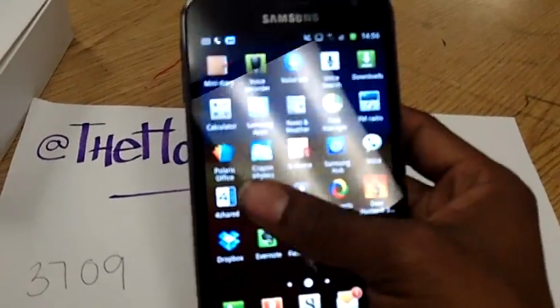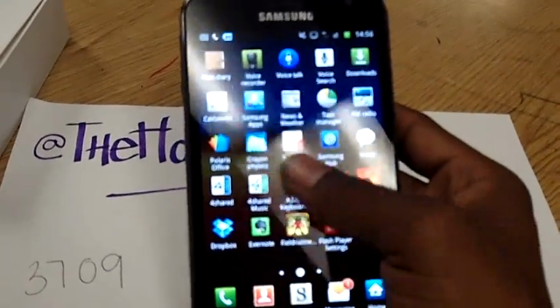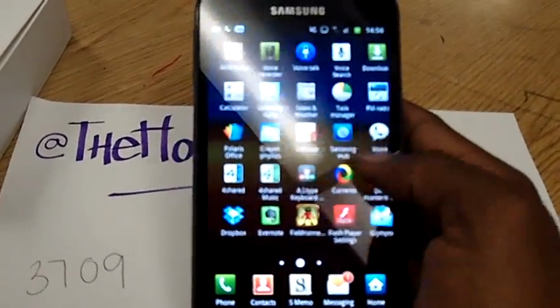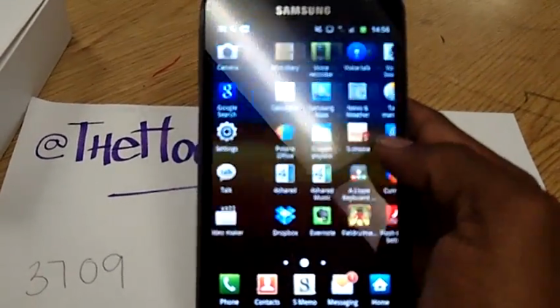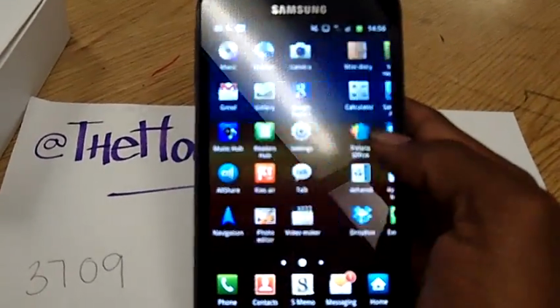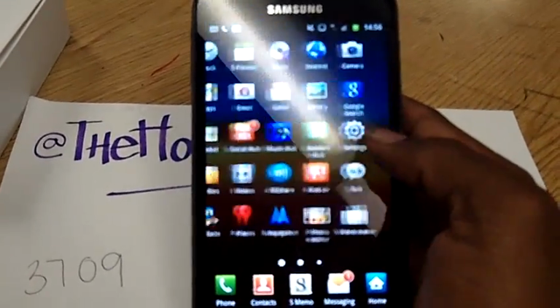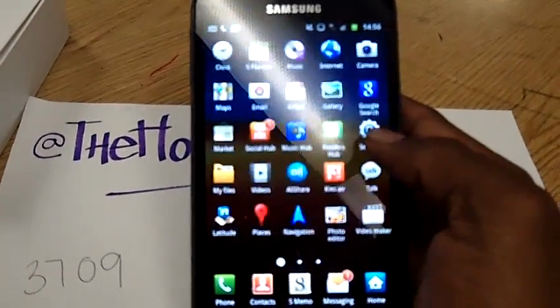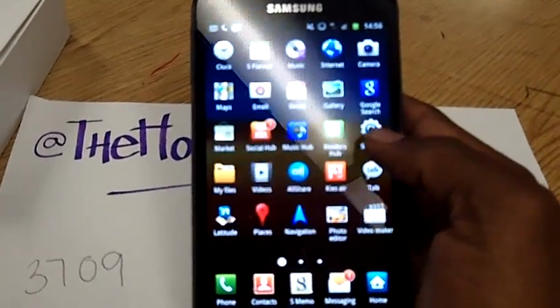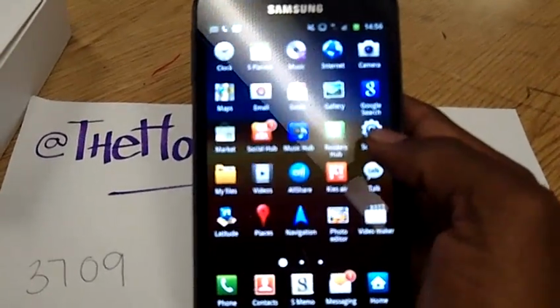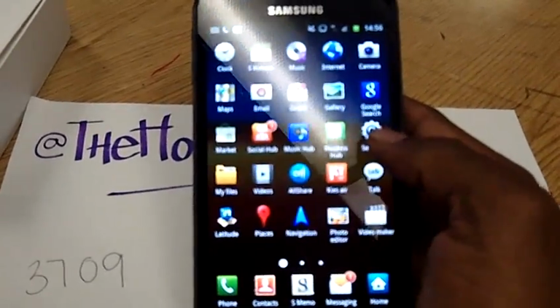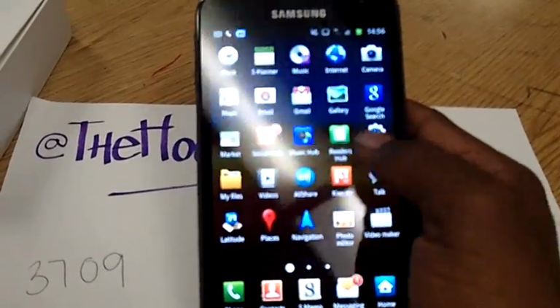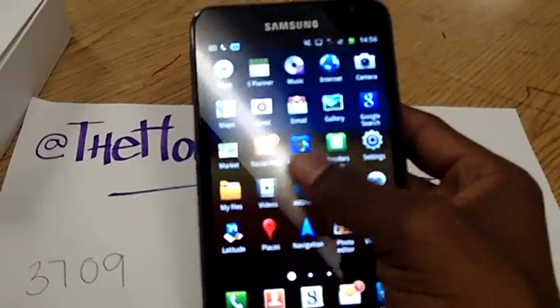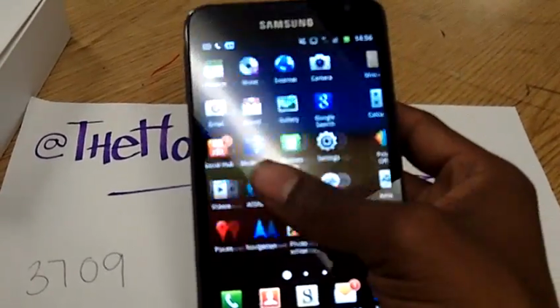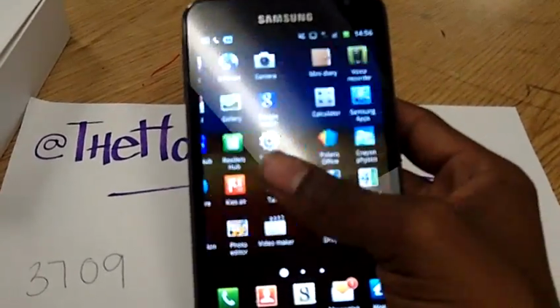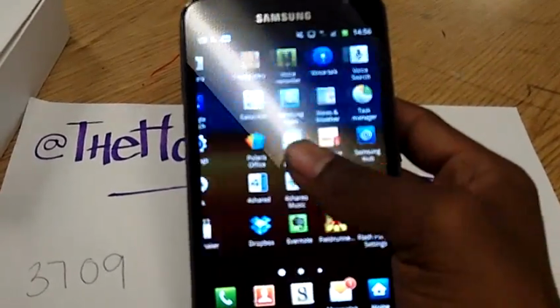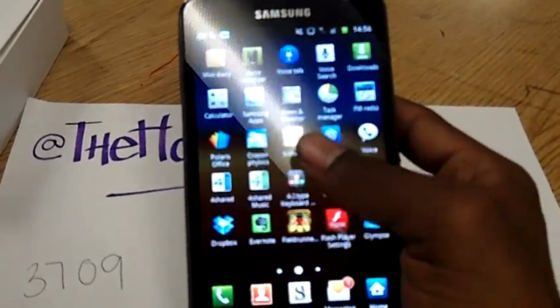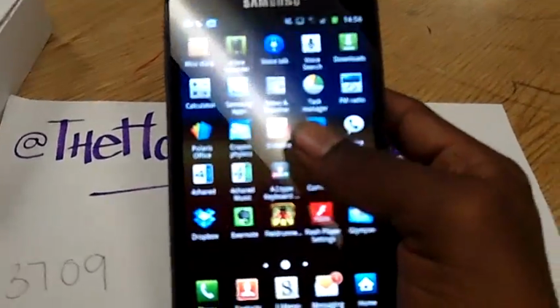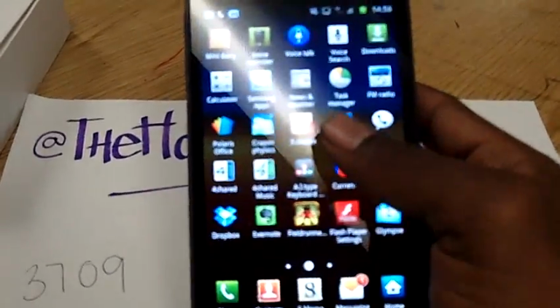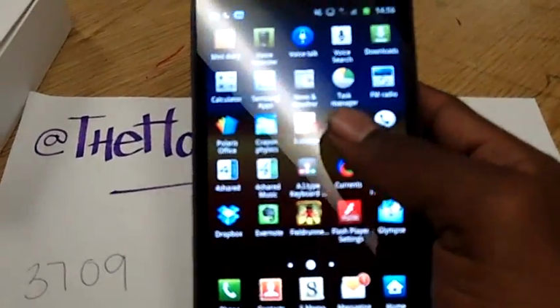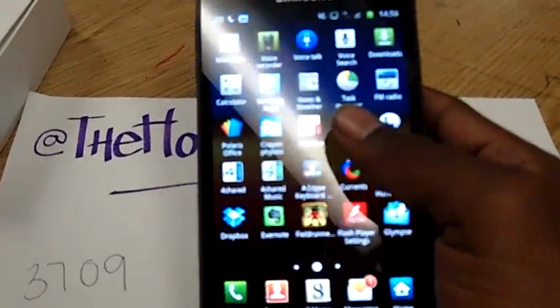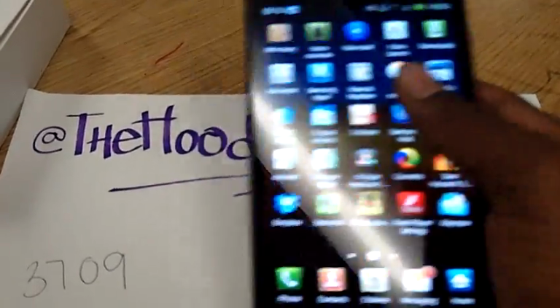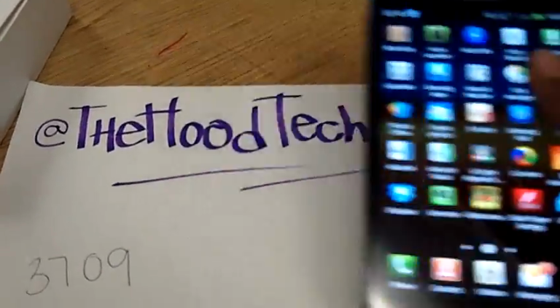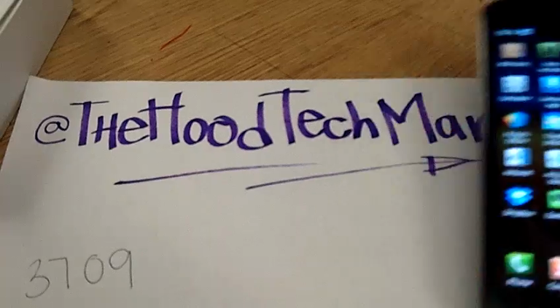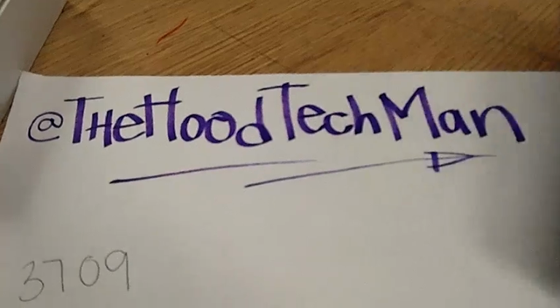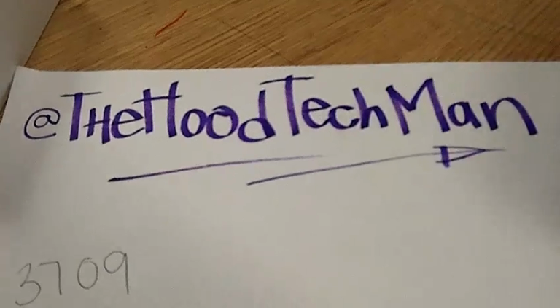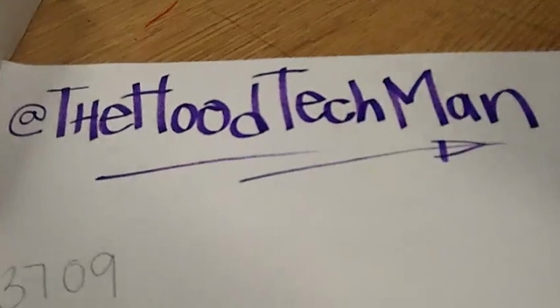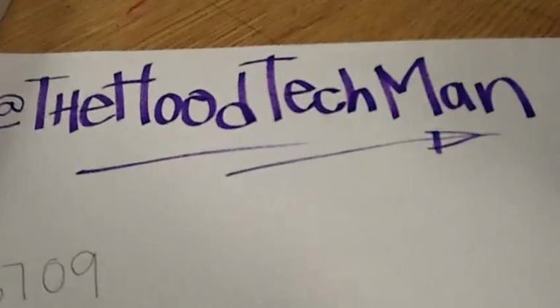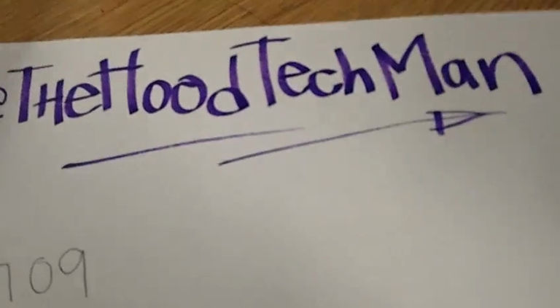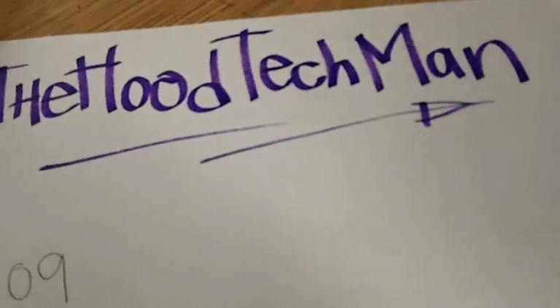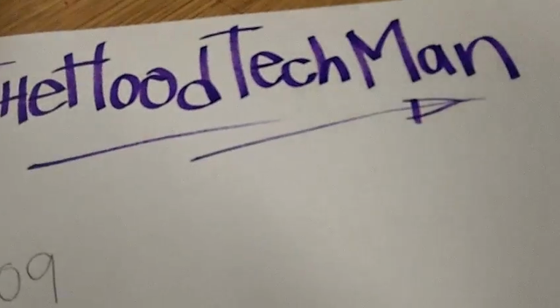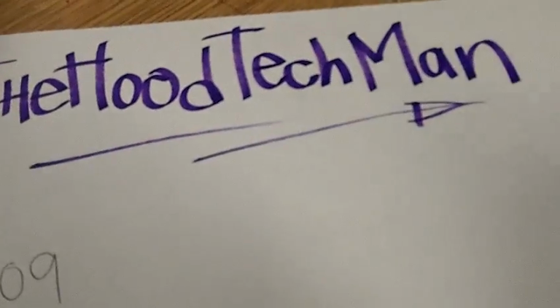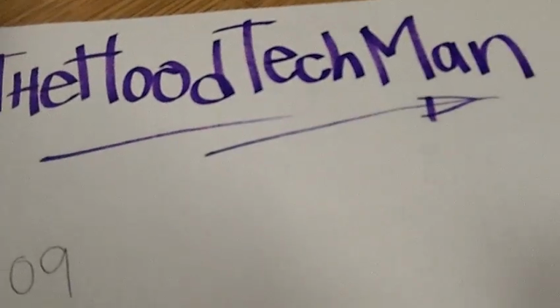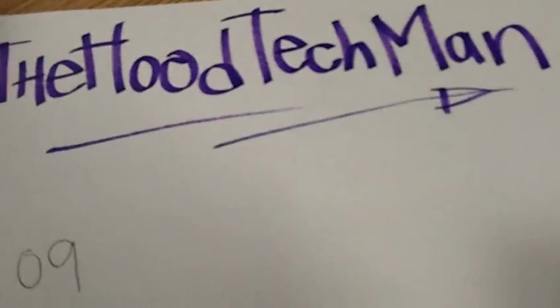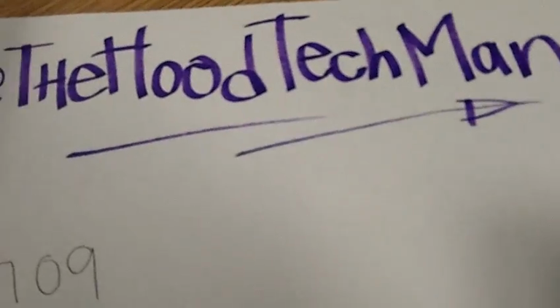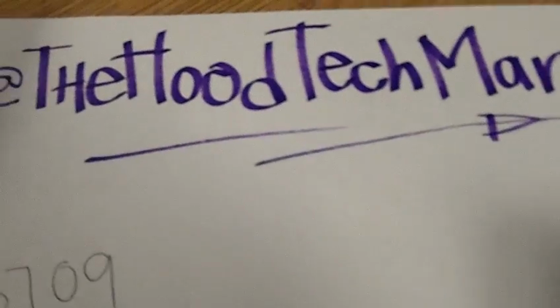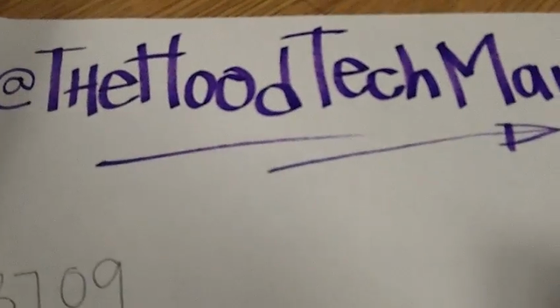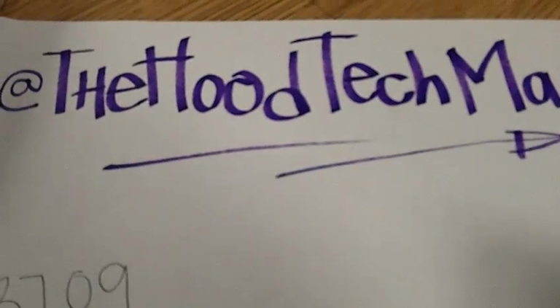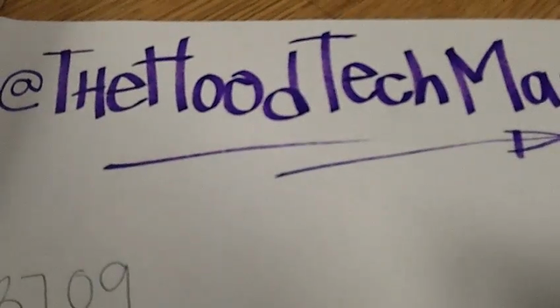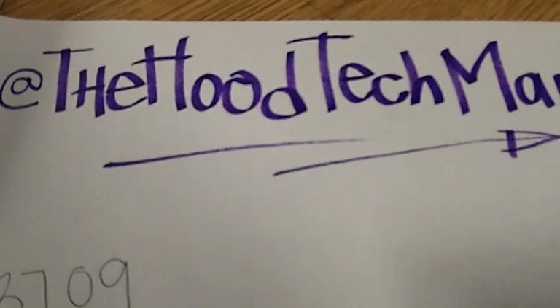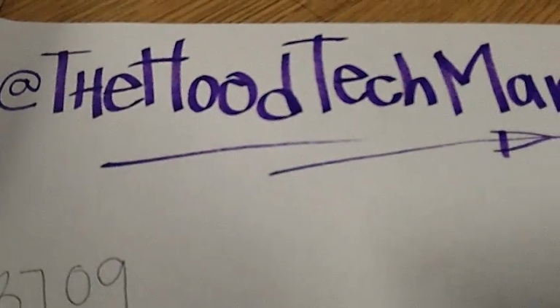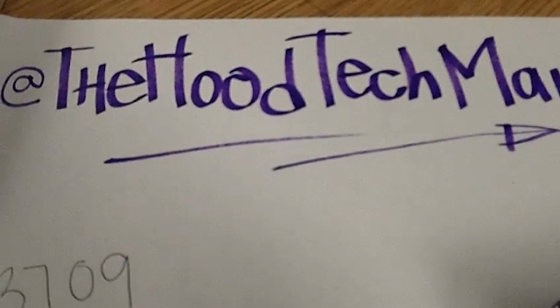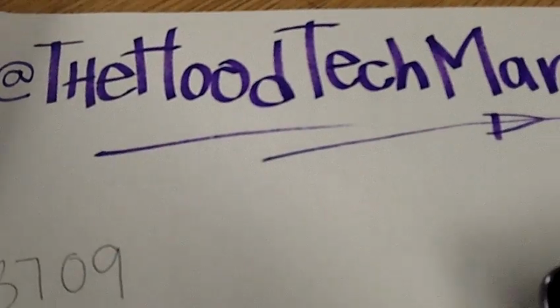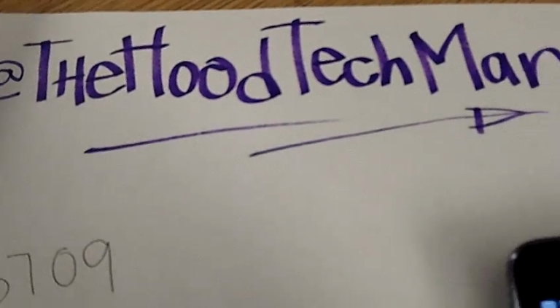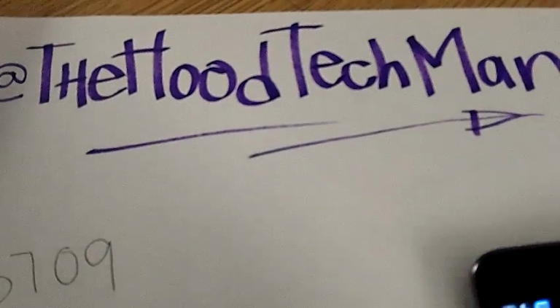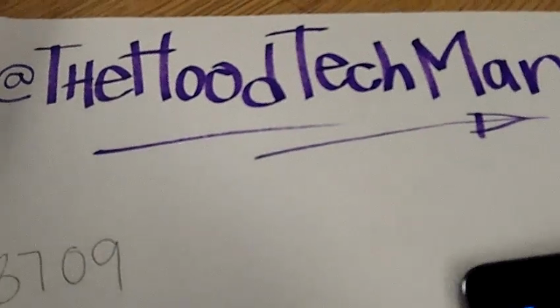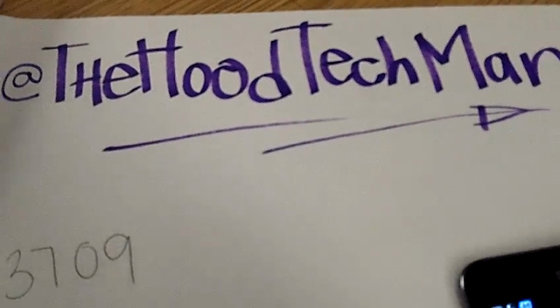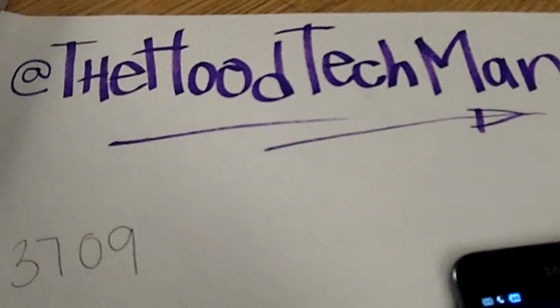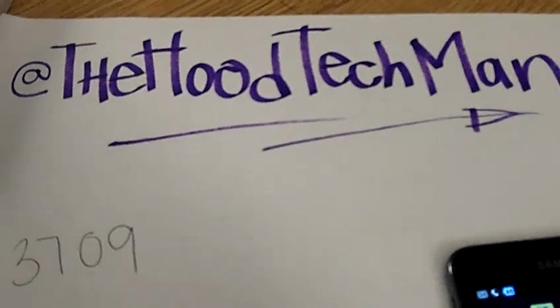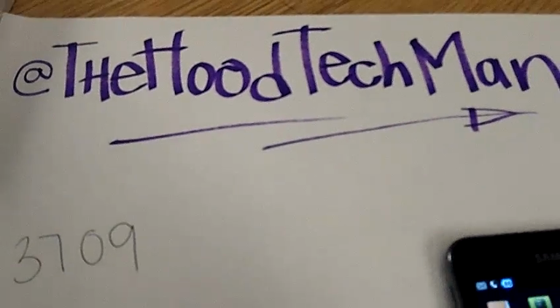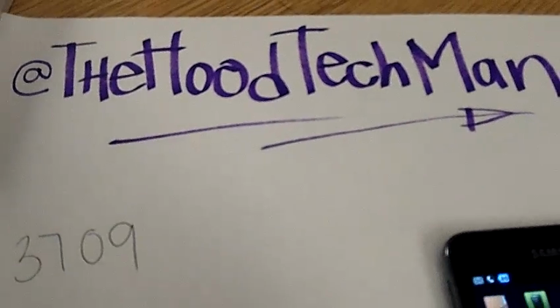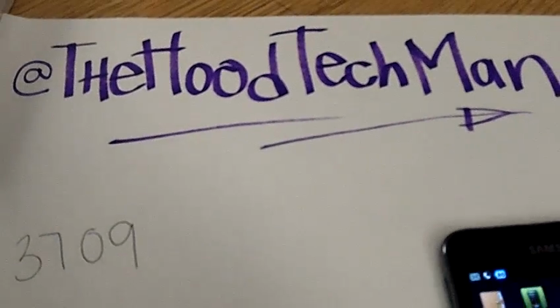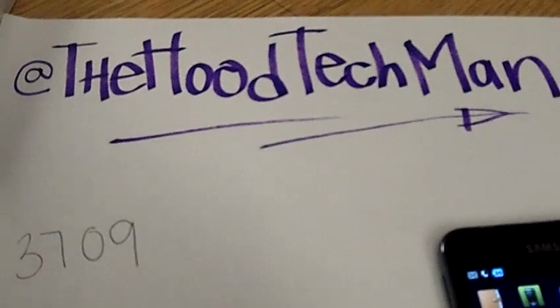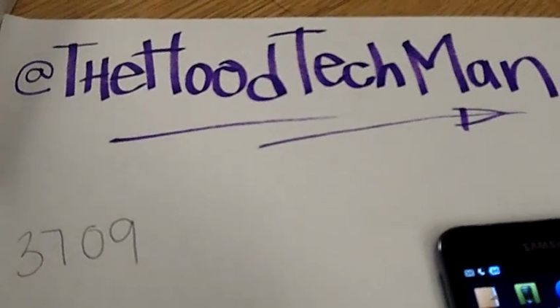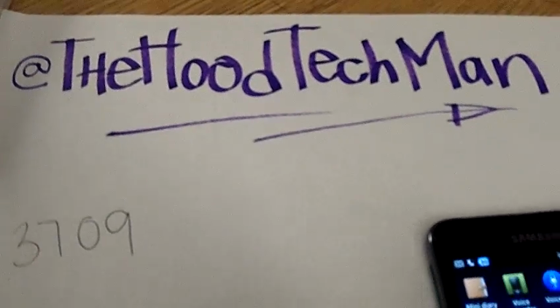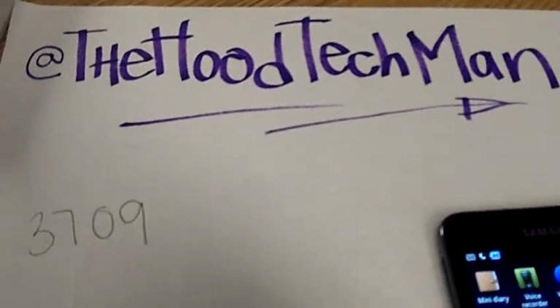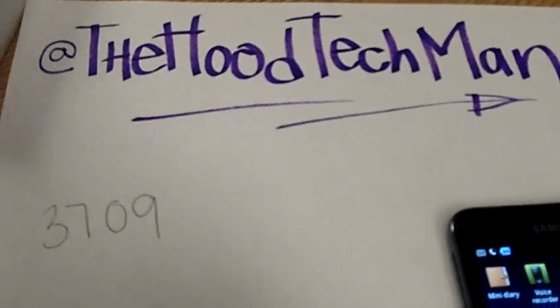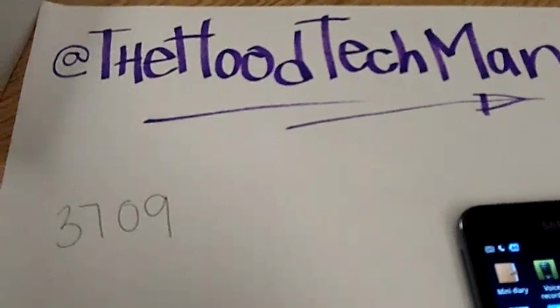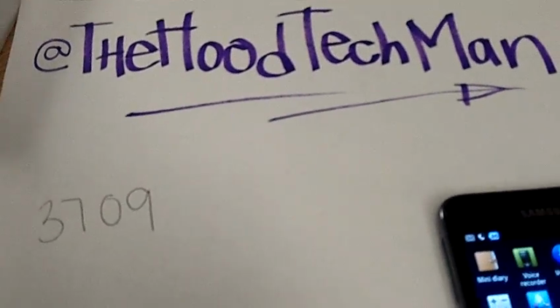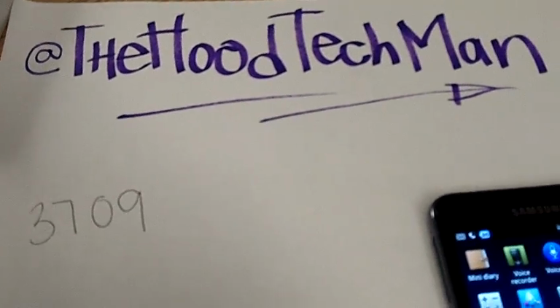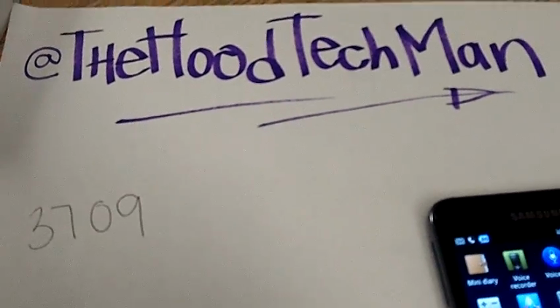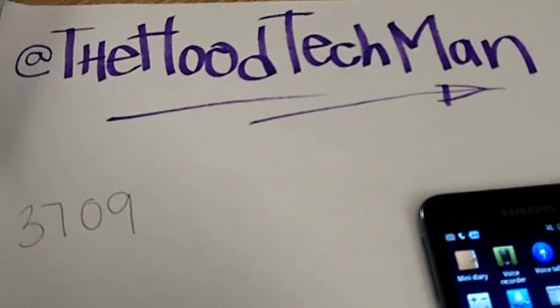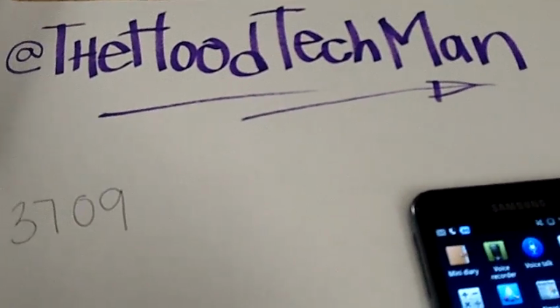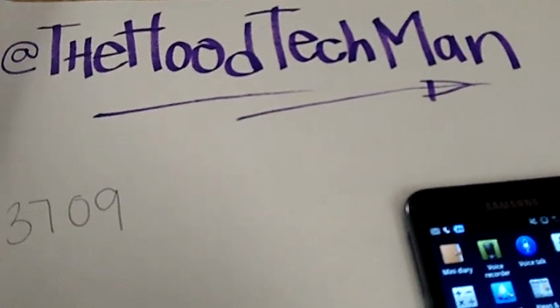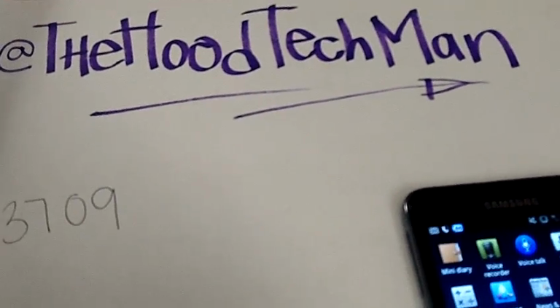That's that — I'm the Hood Tech Man, y'all hit me up. Peace.